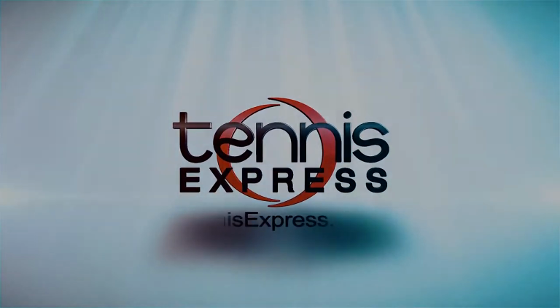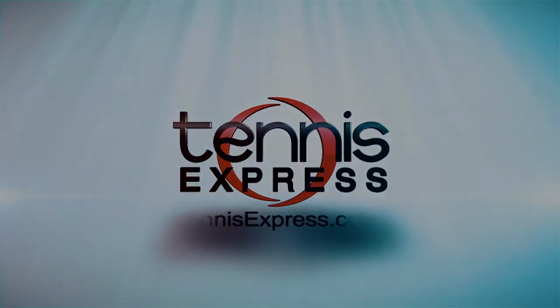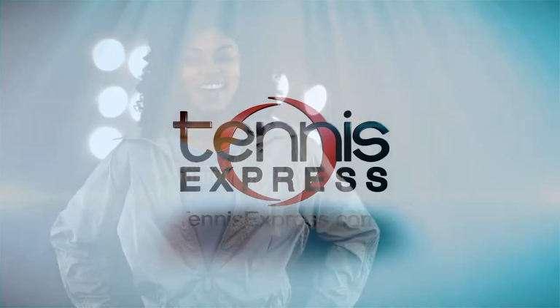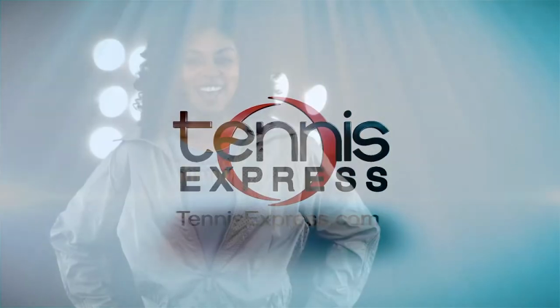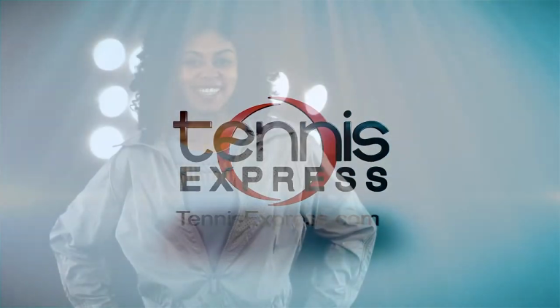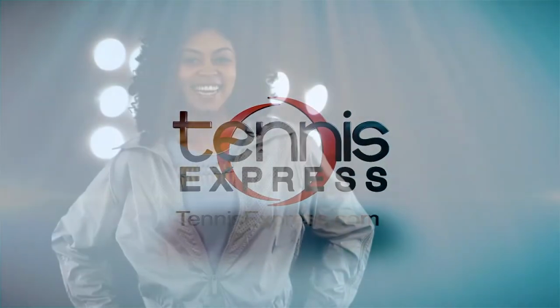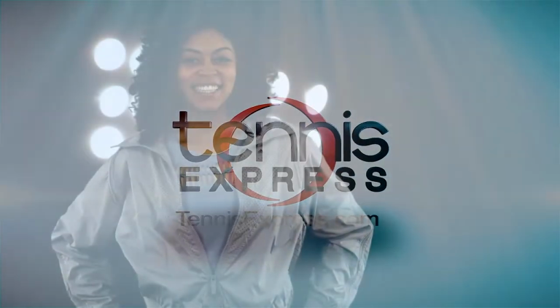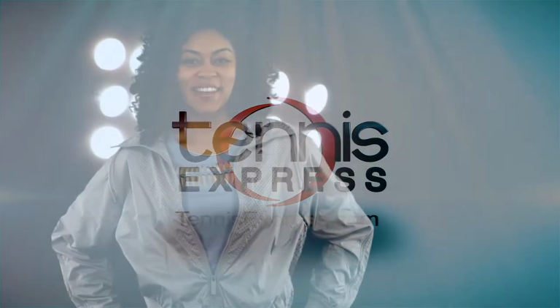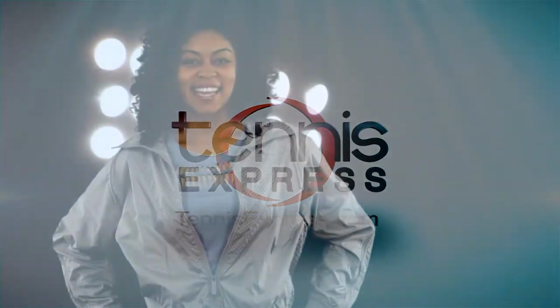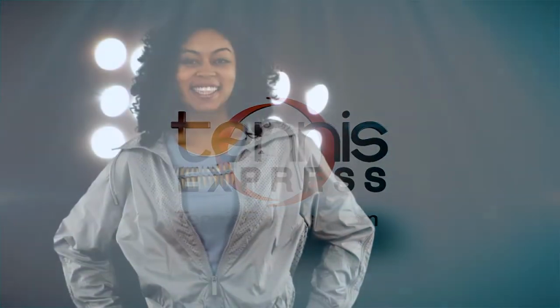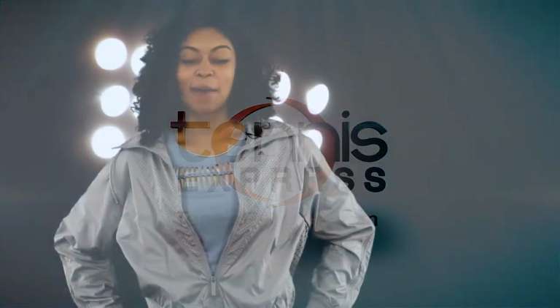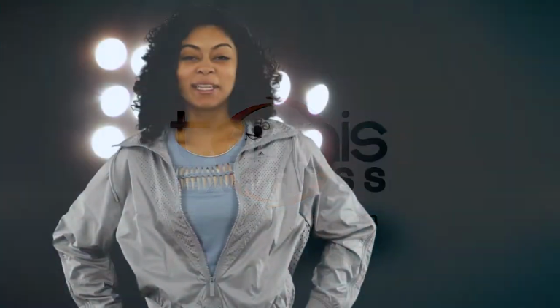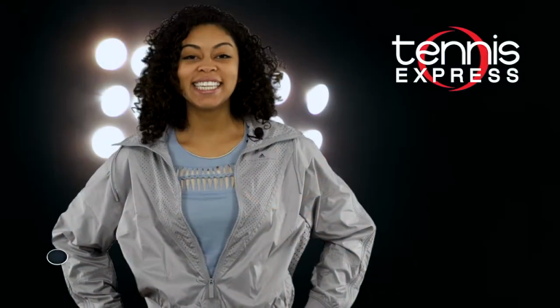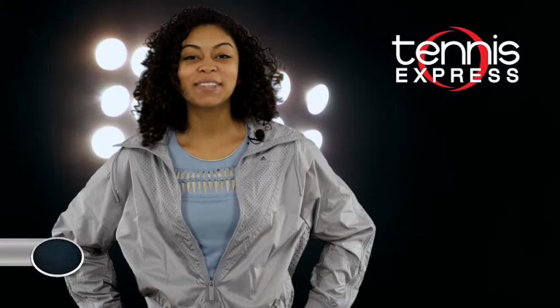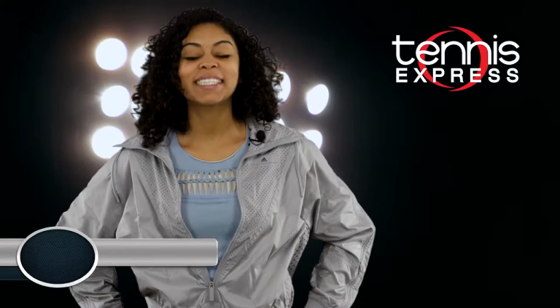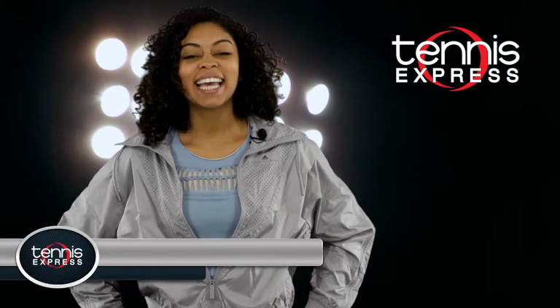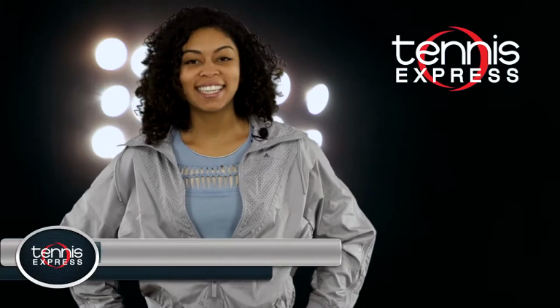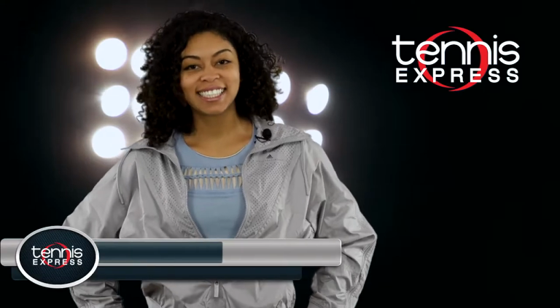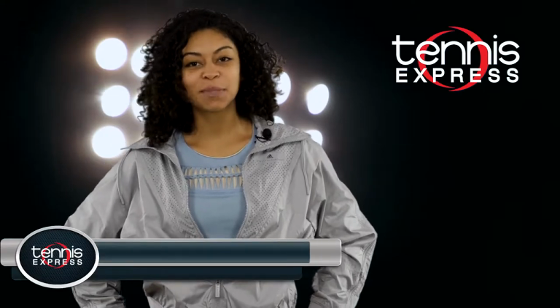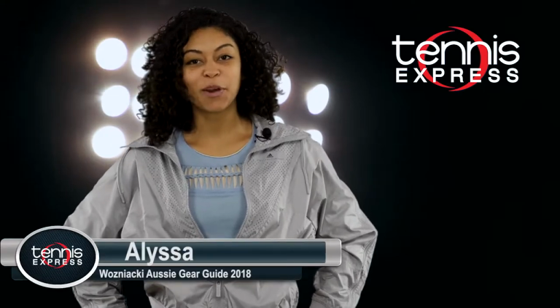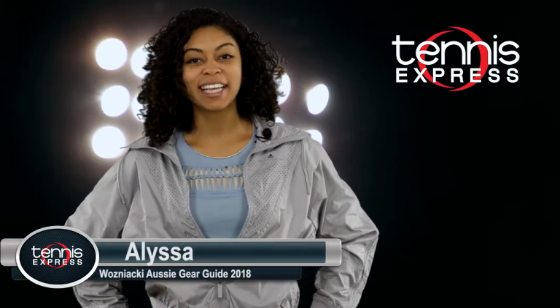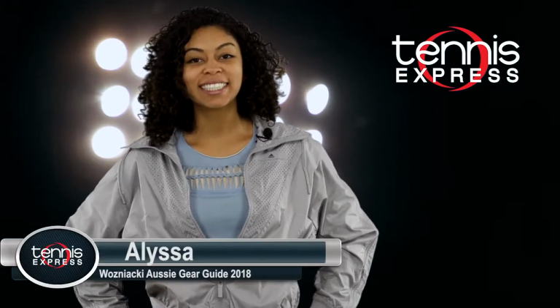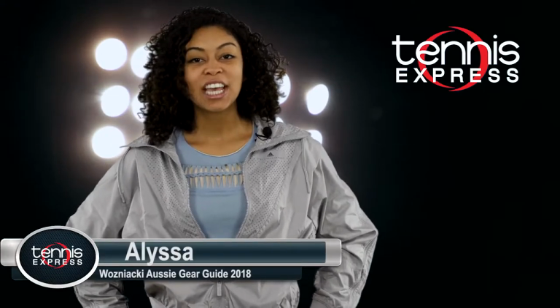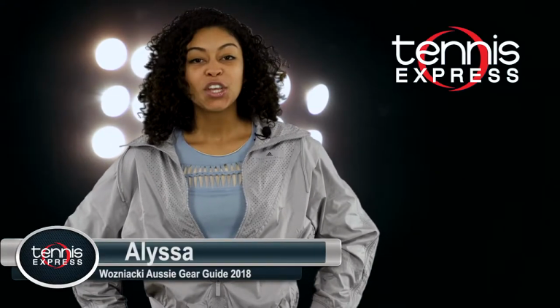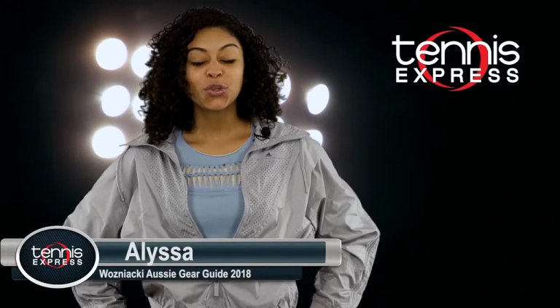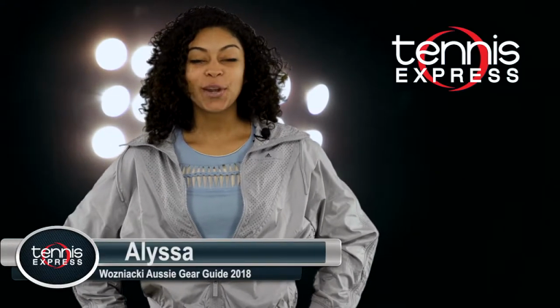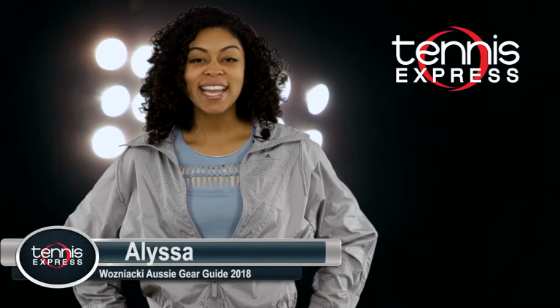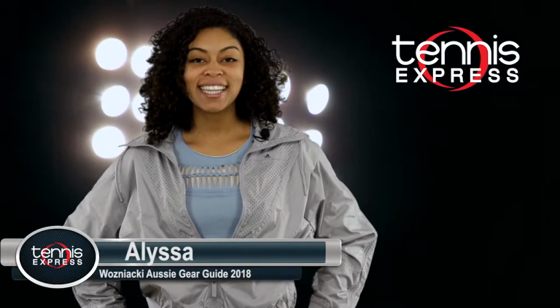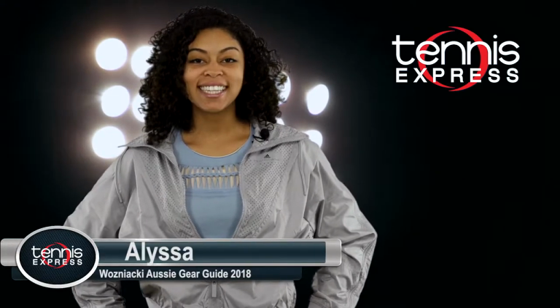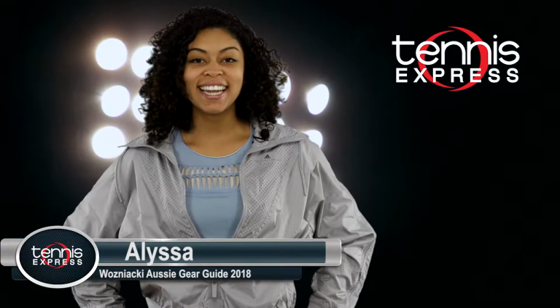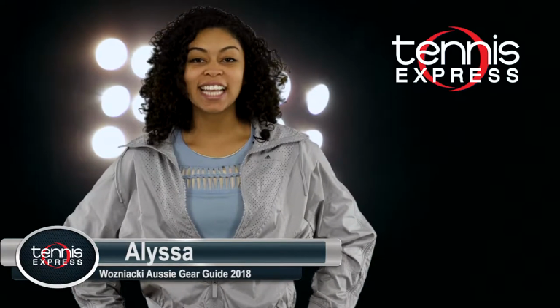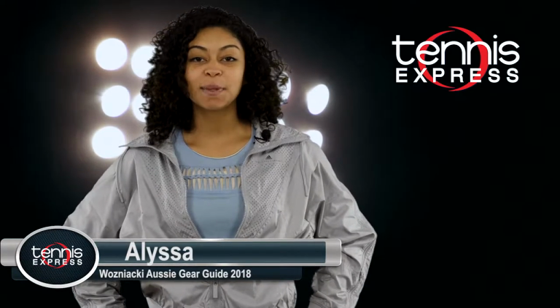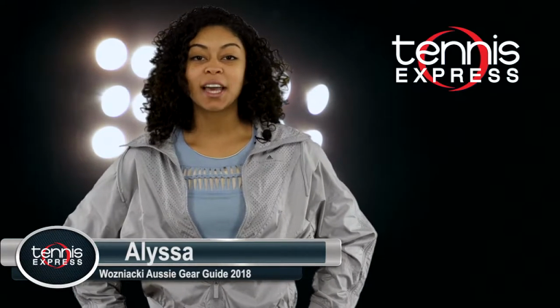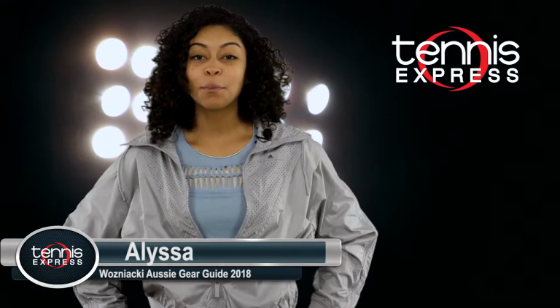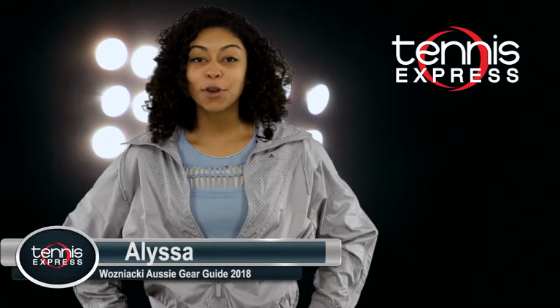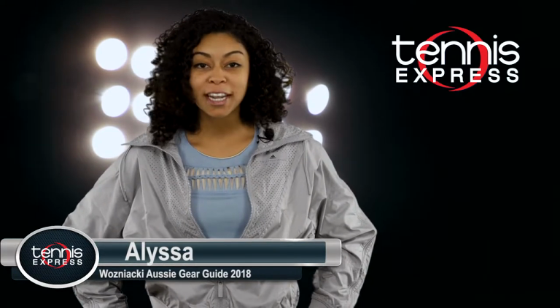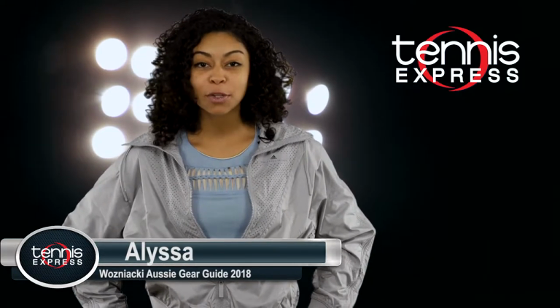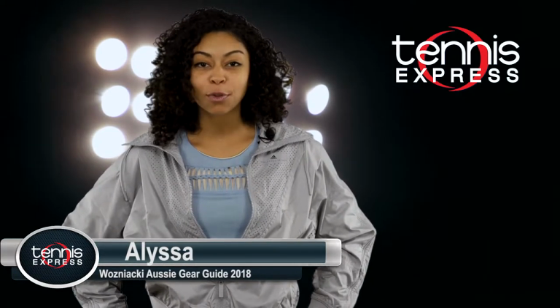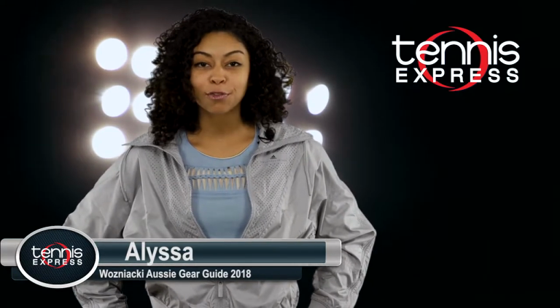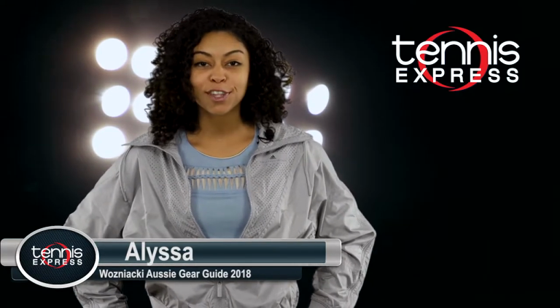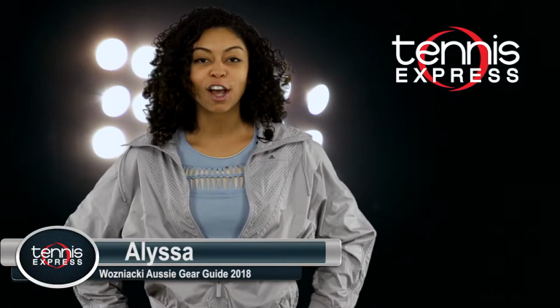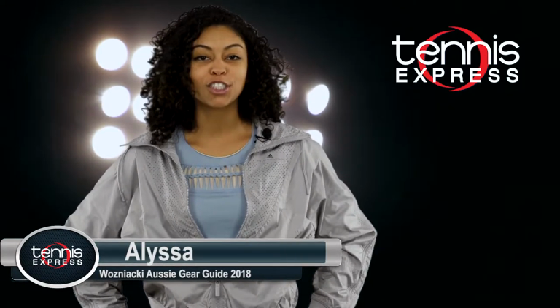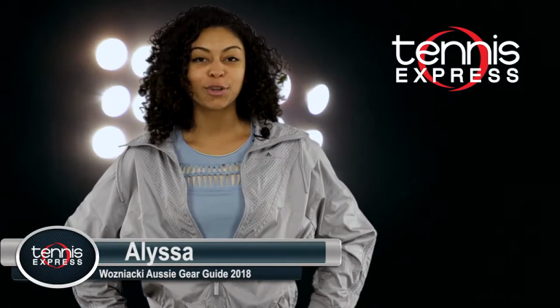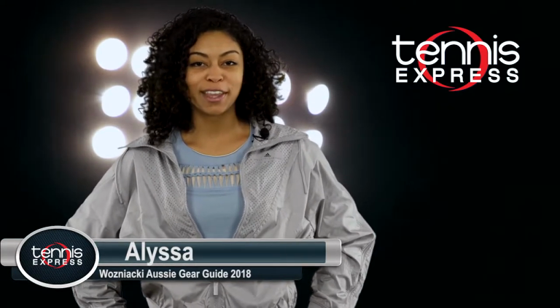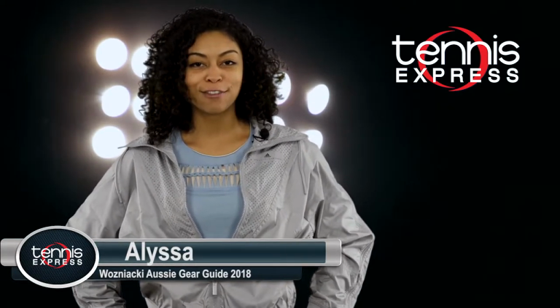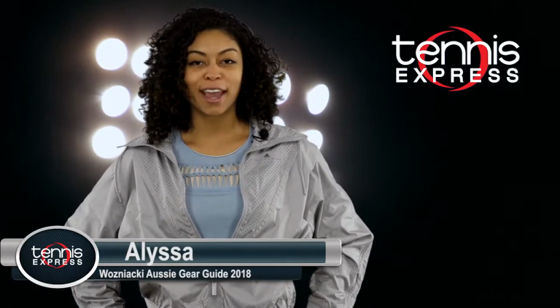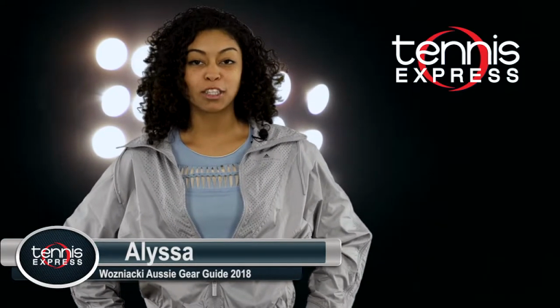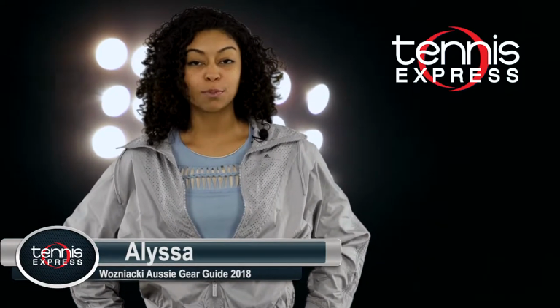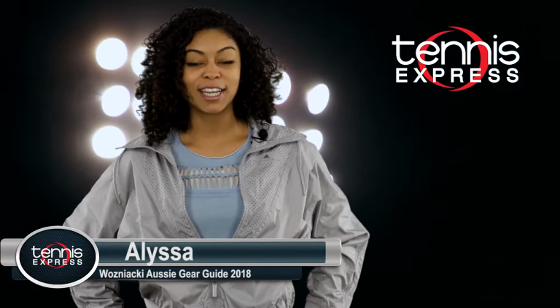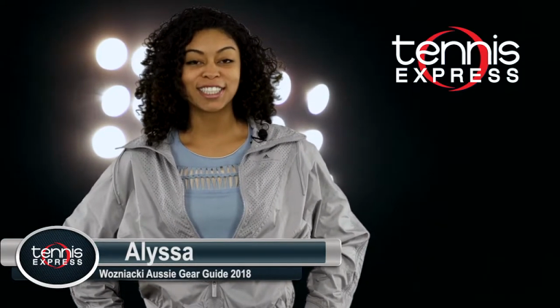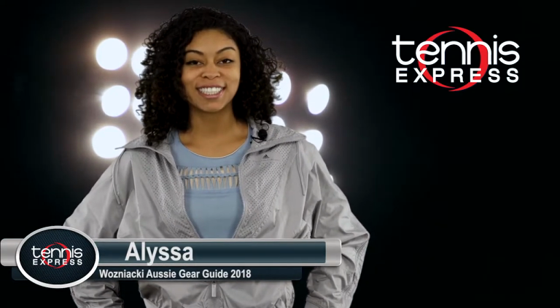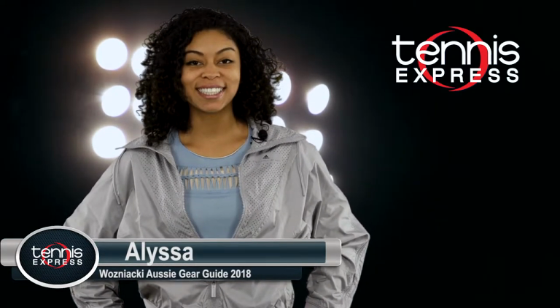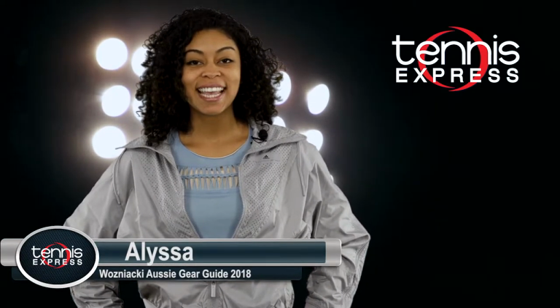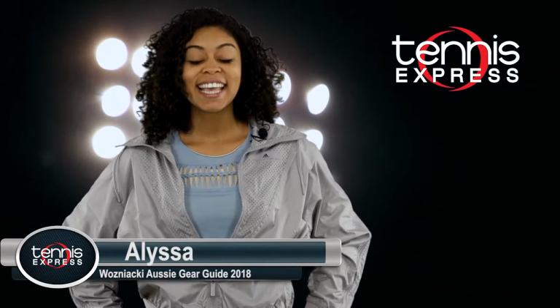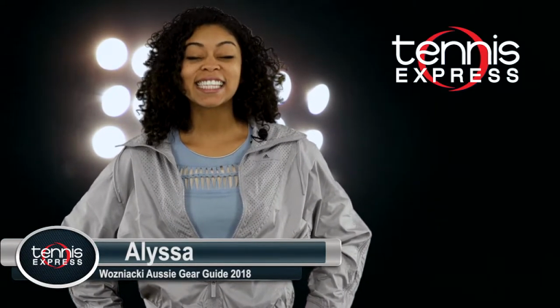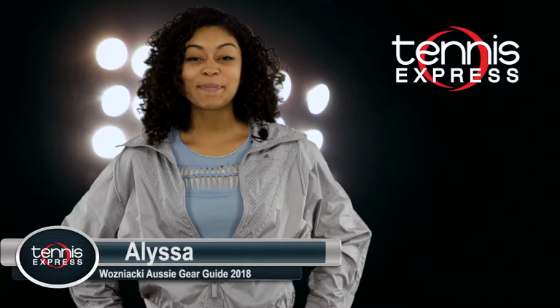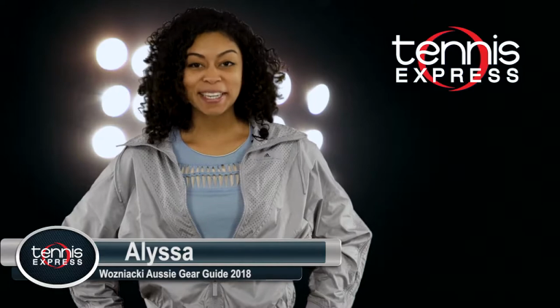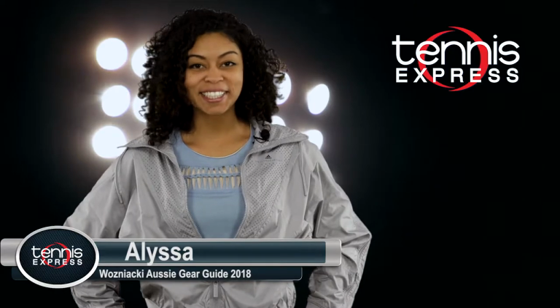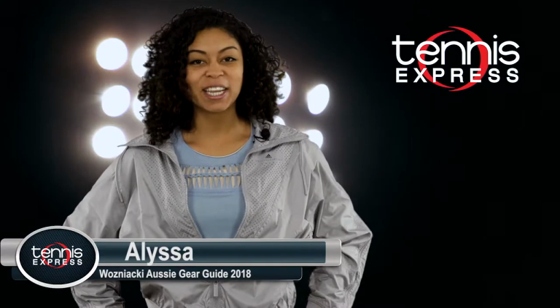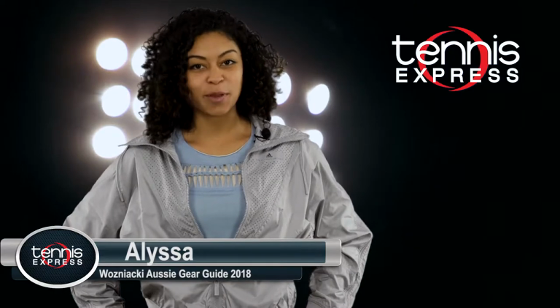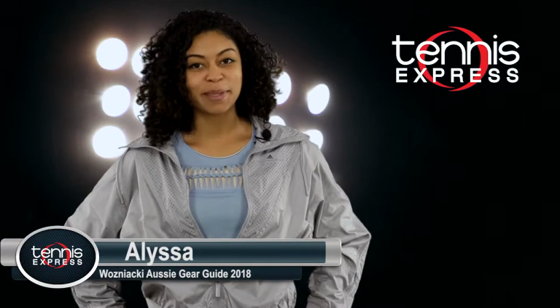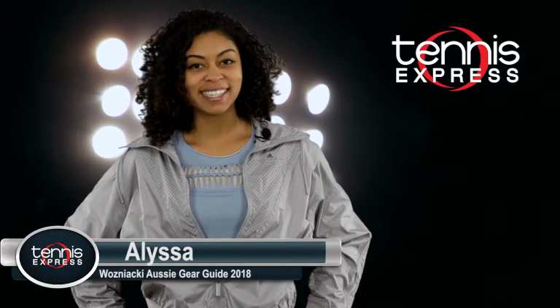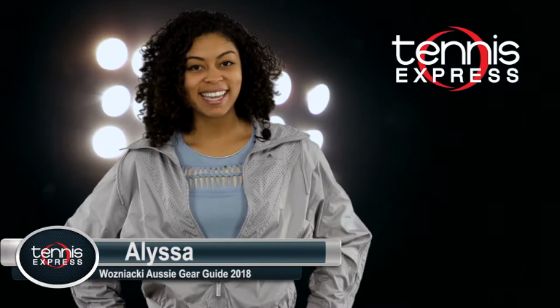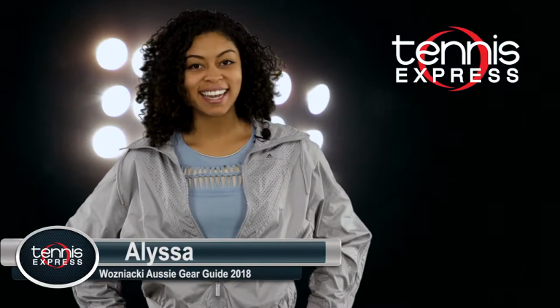Hey Tennis Fans, I'm Elisa with Tennis Express. 2018 has been unpredictable for the Australian finals predictions, especially in women's tennis.